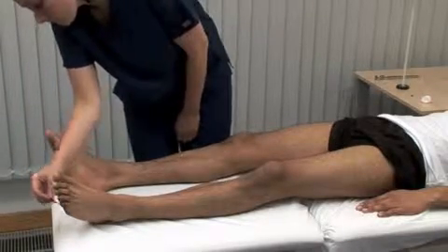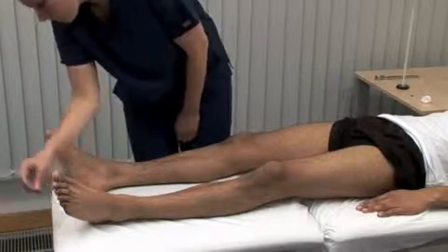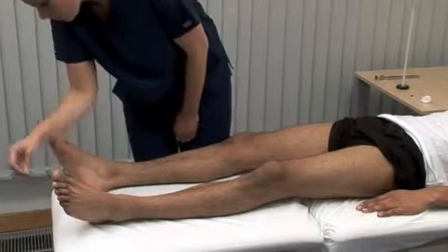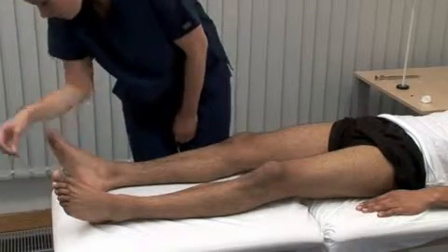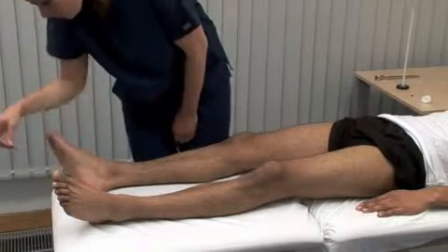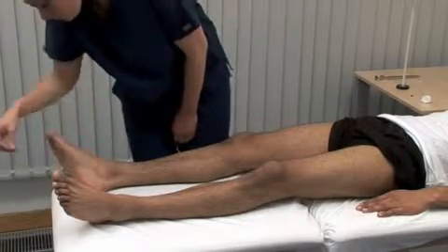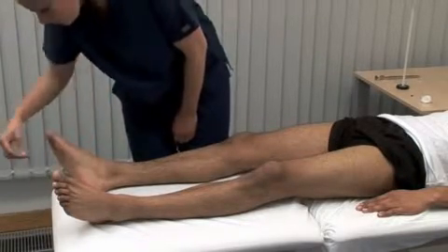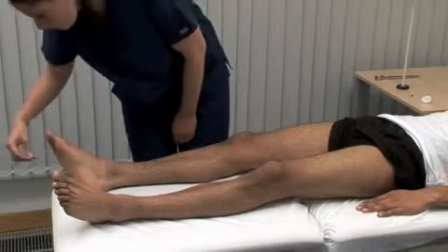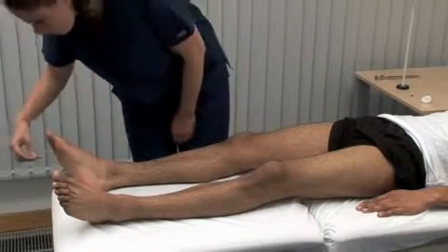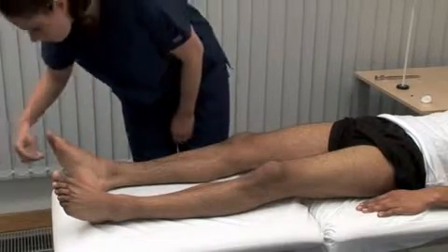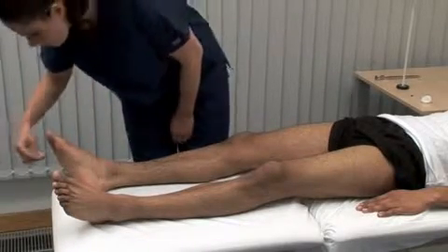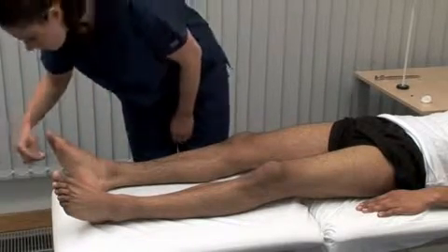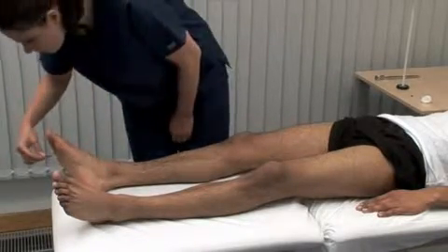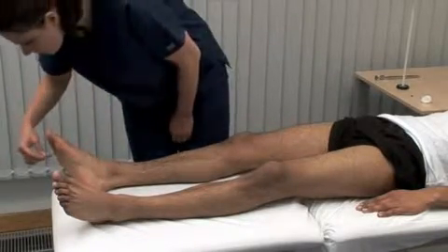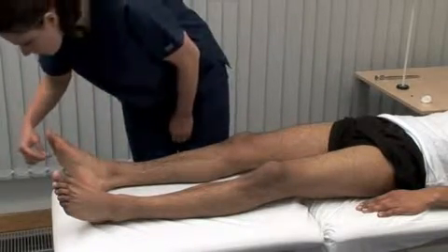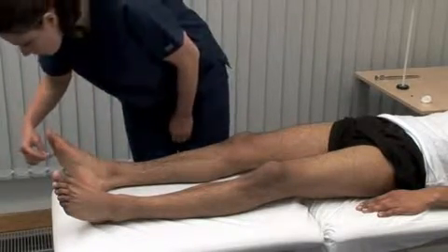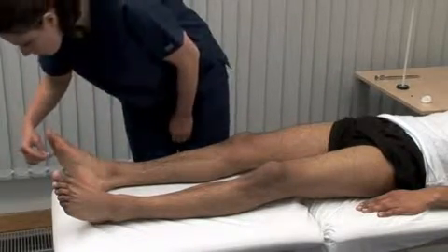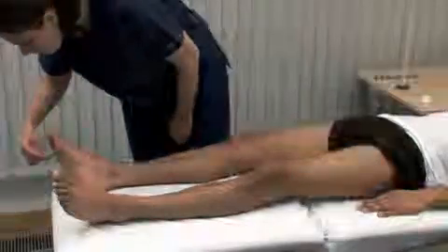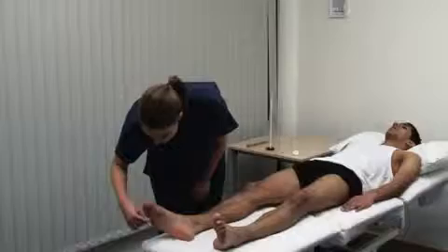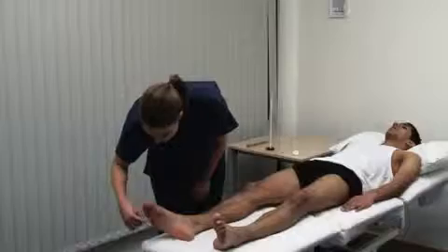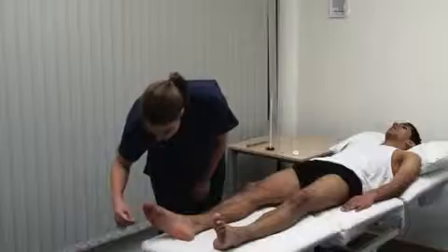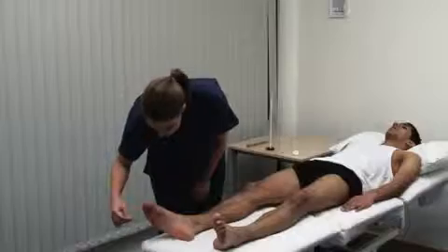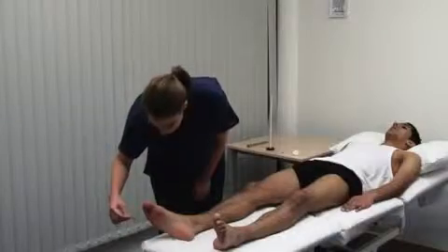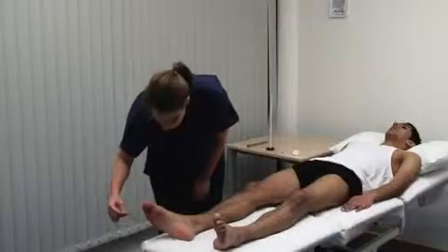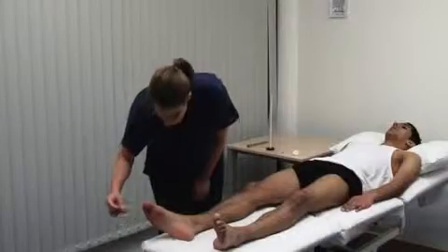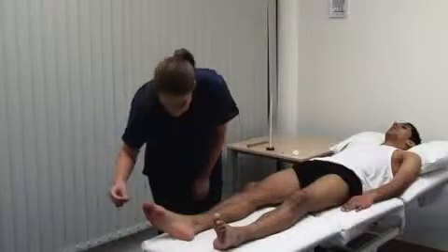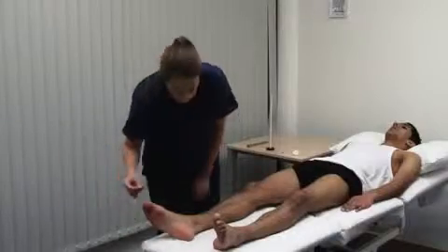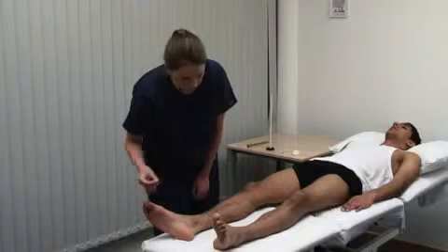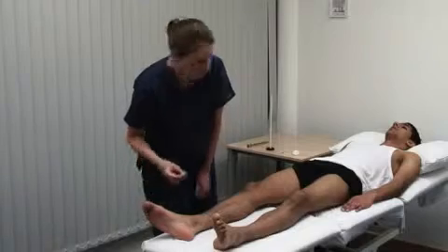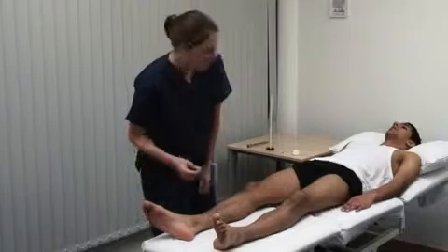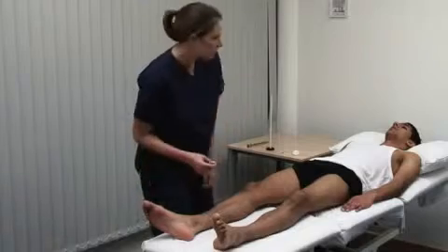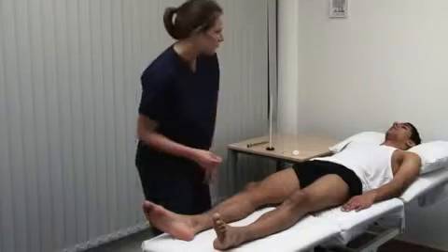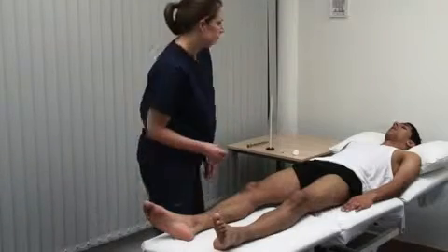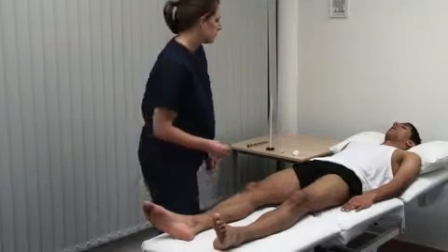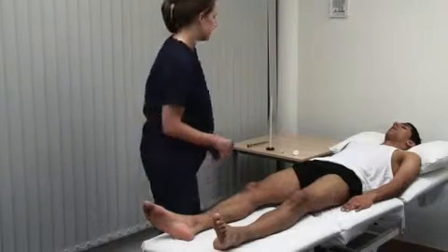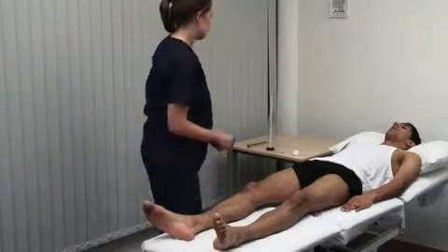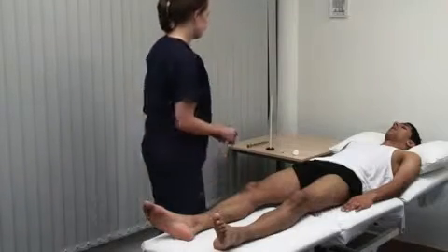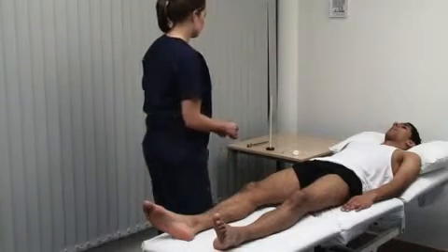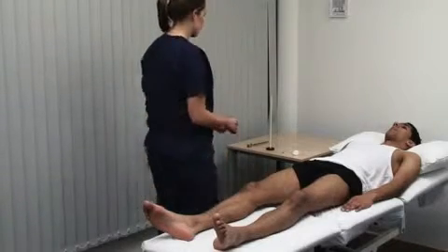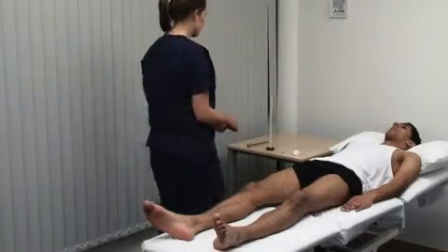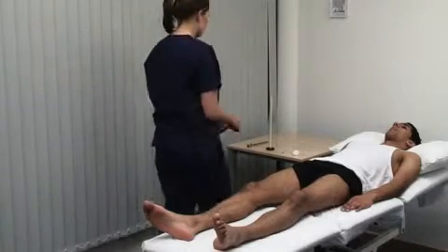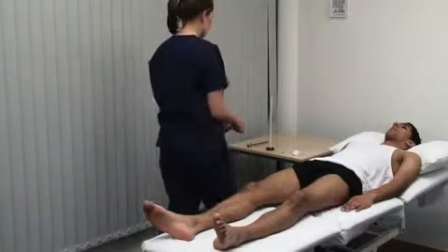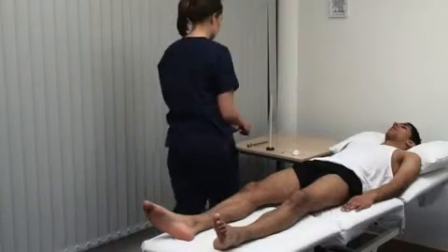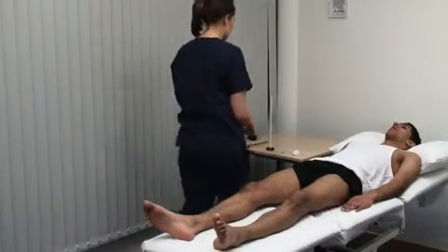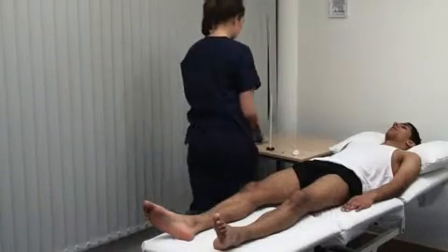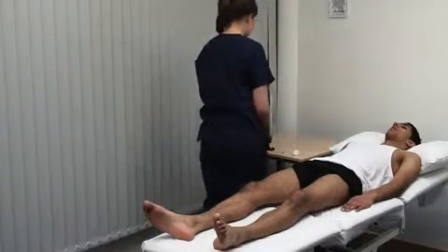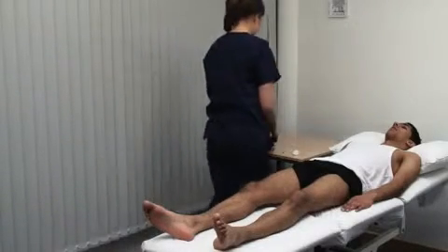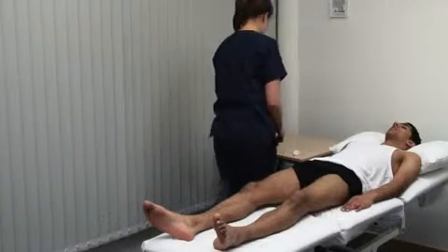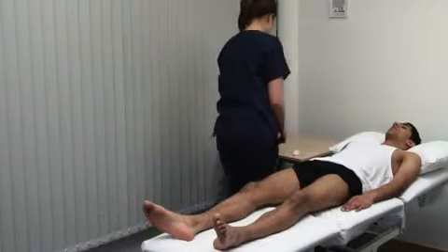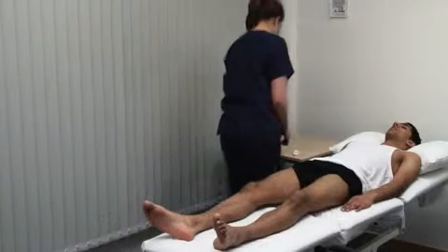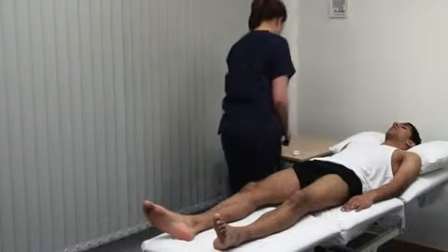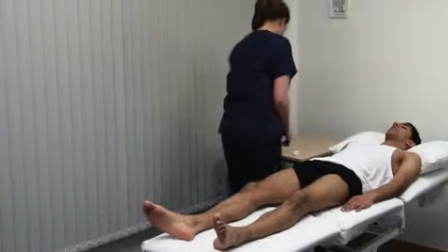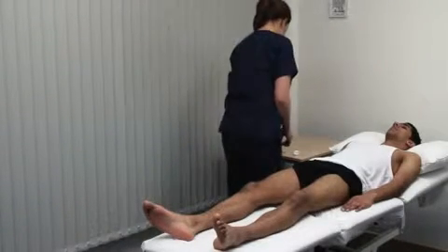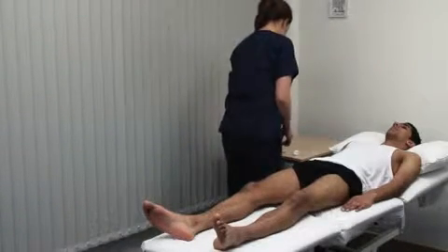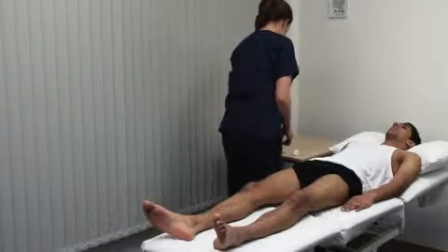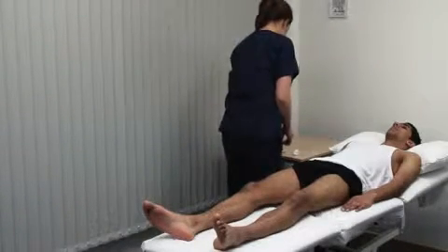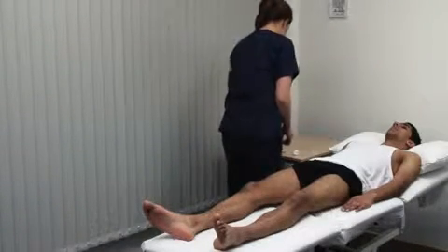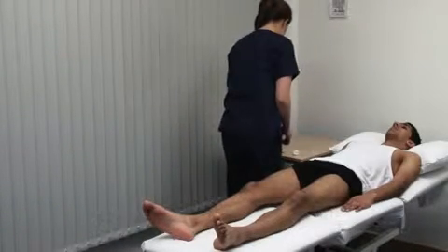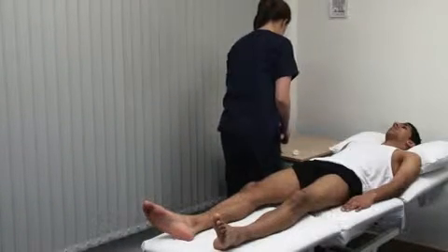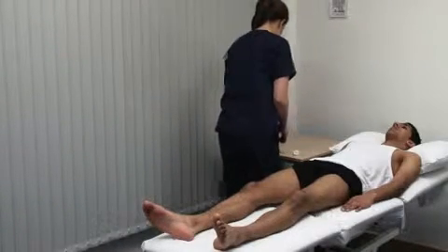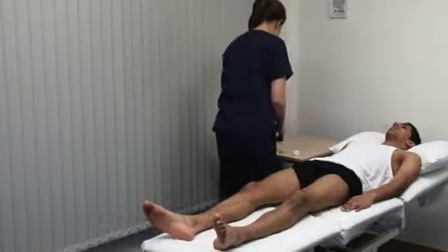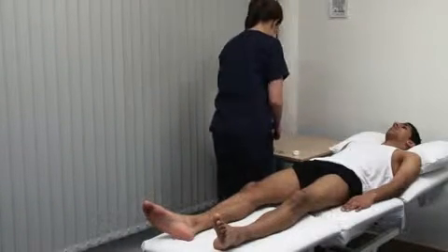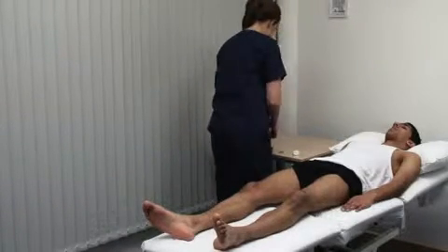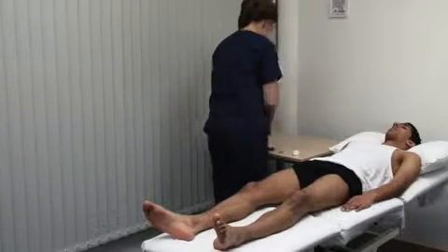A hypodermic needle is not suitable for this test, and dispose of the pin carefully after each patient.